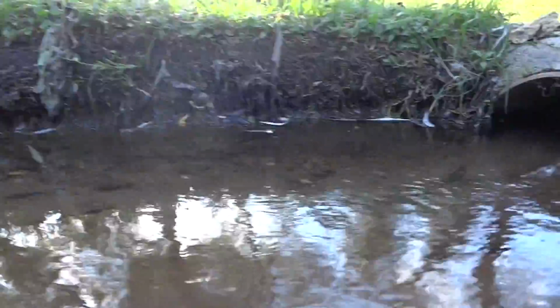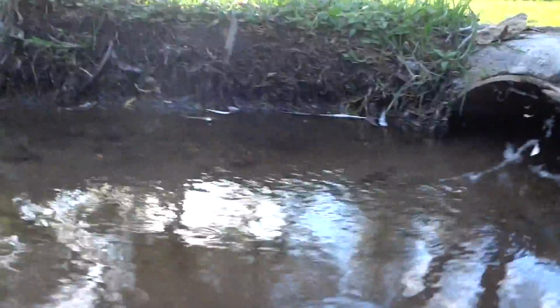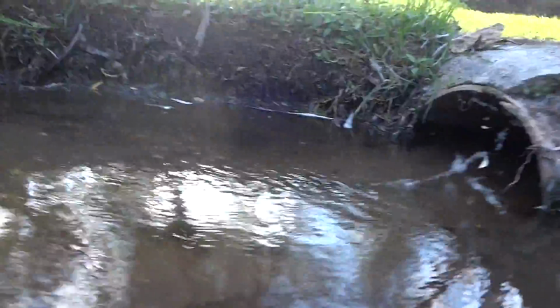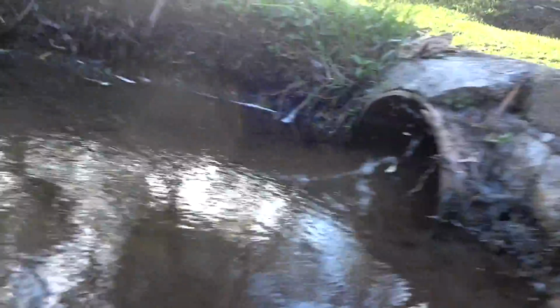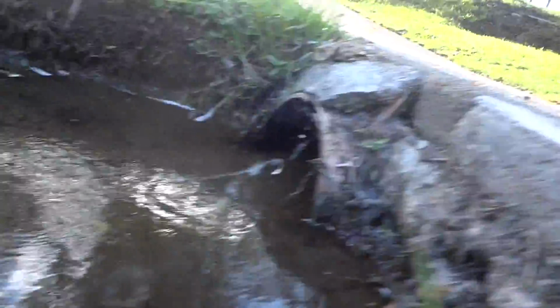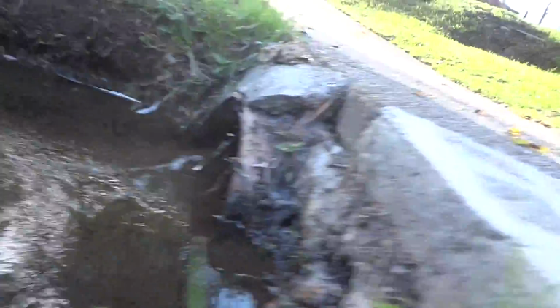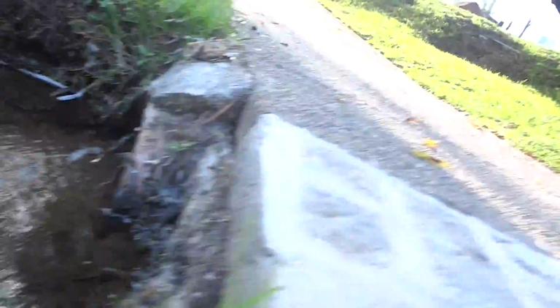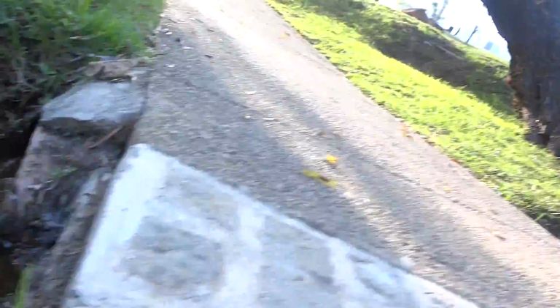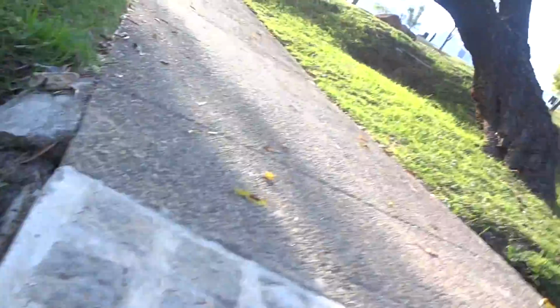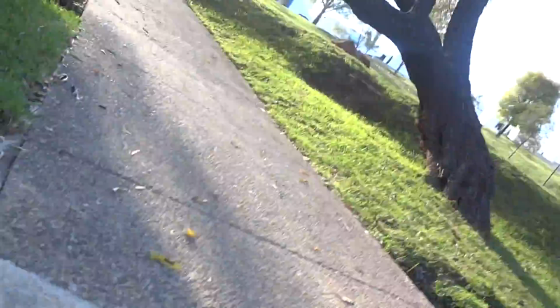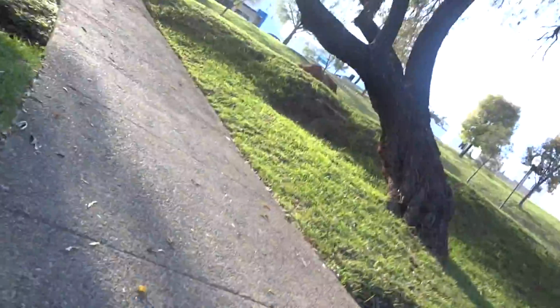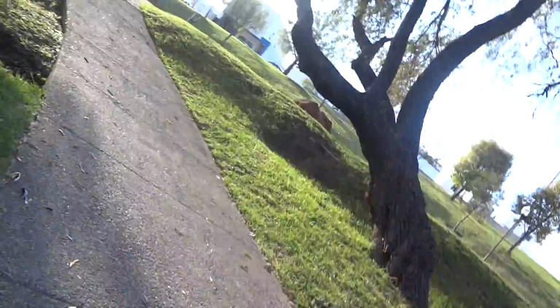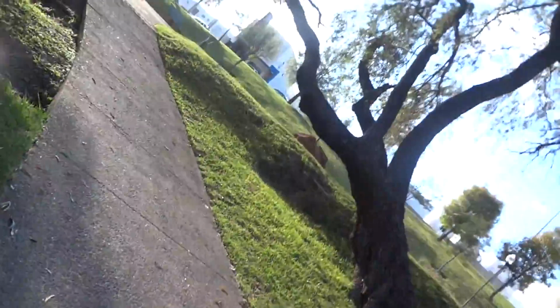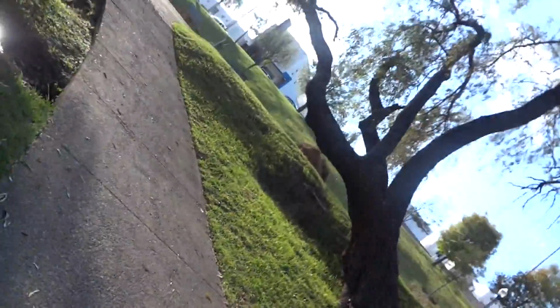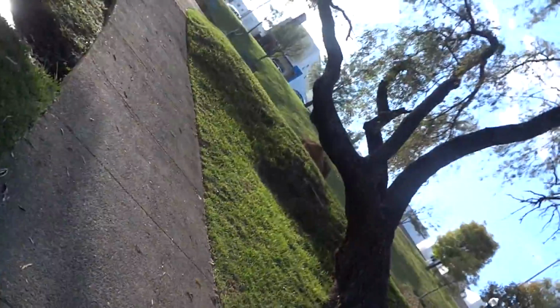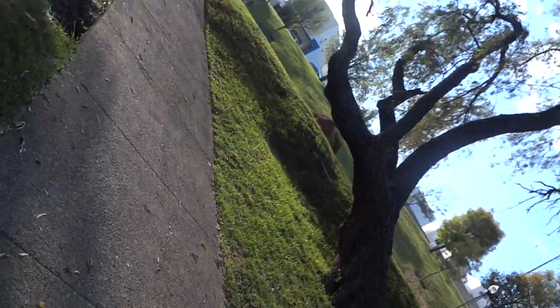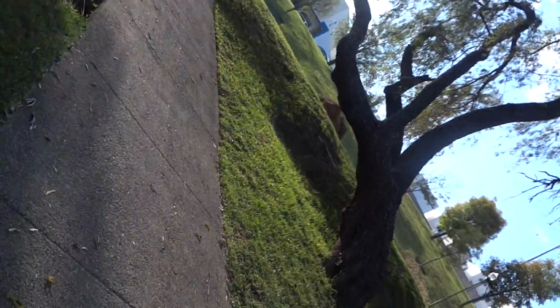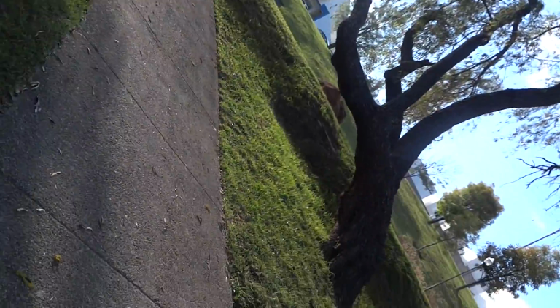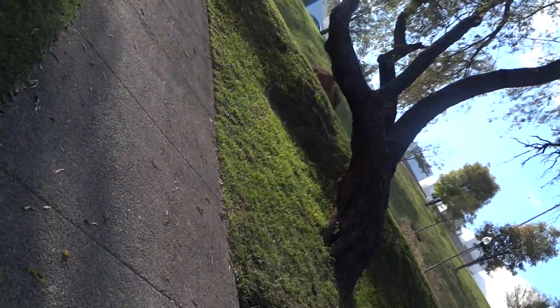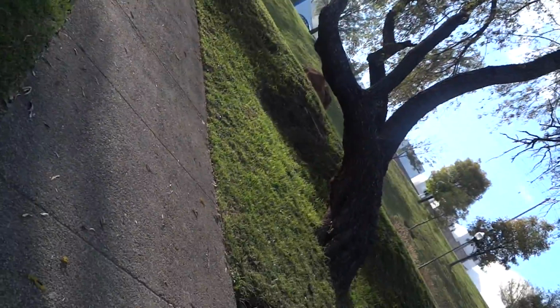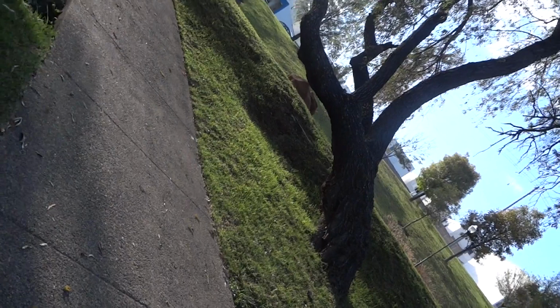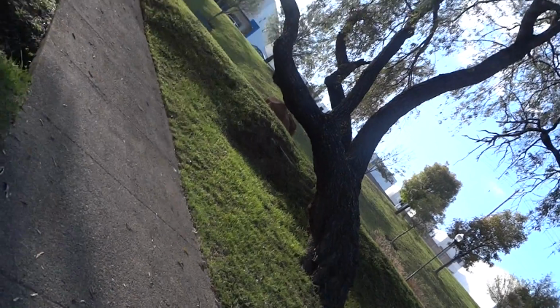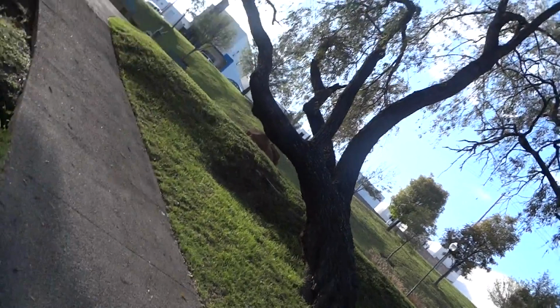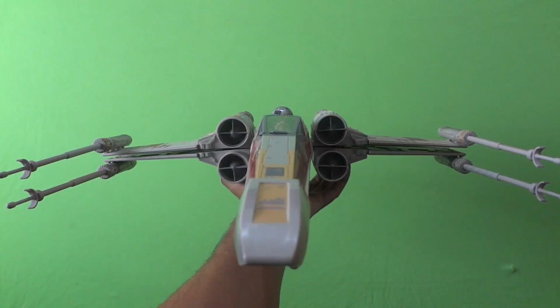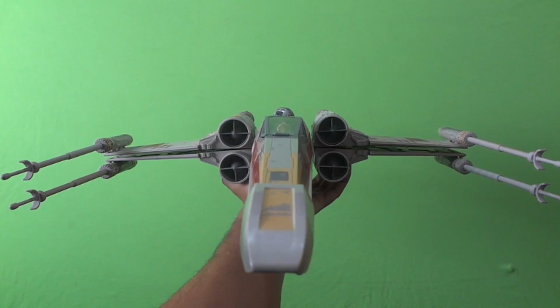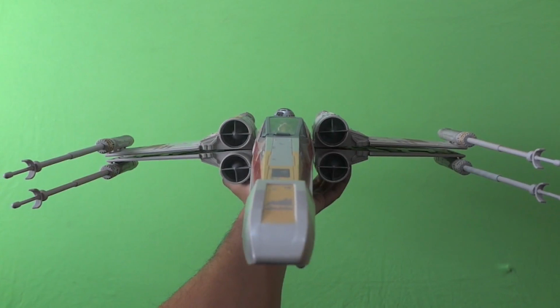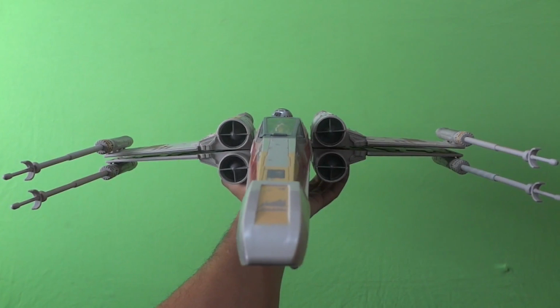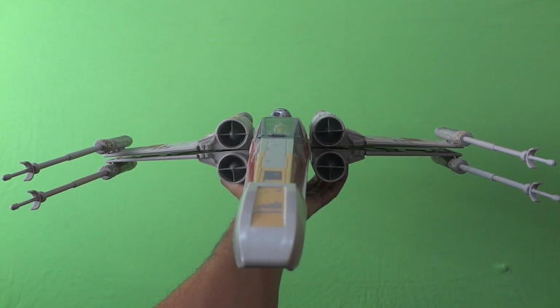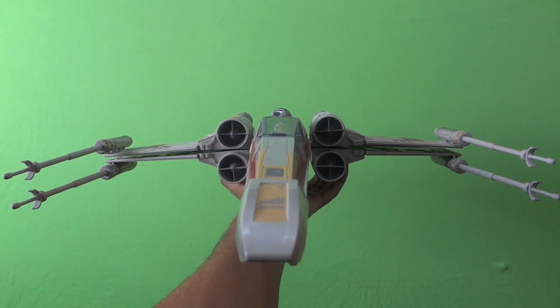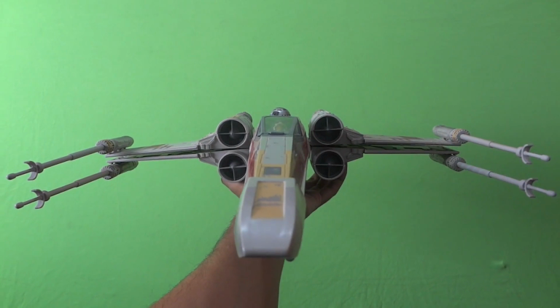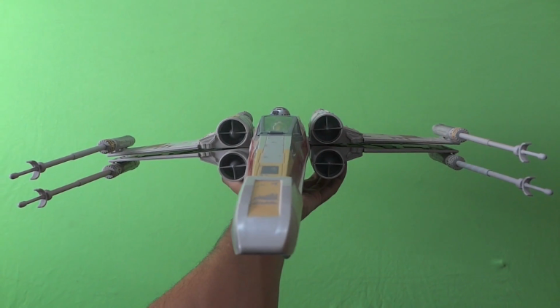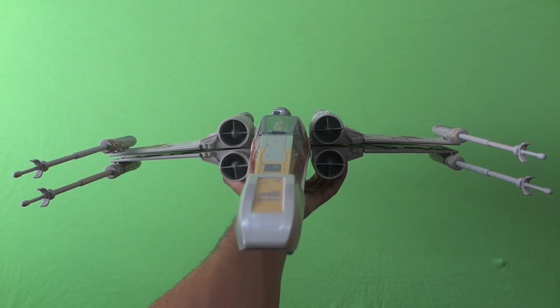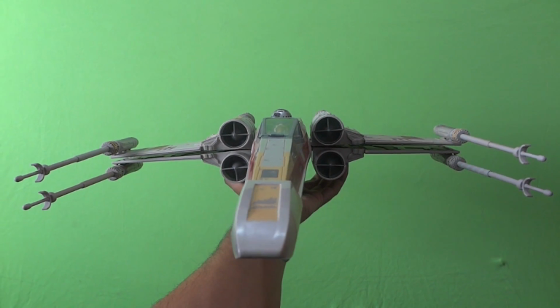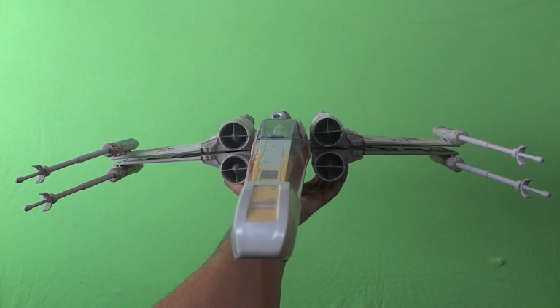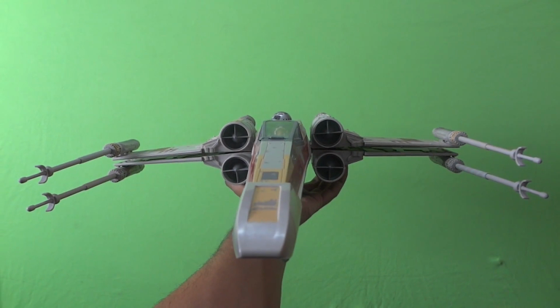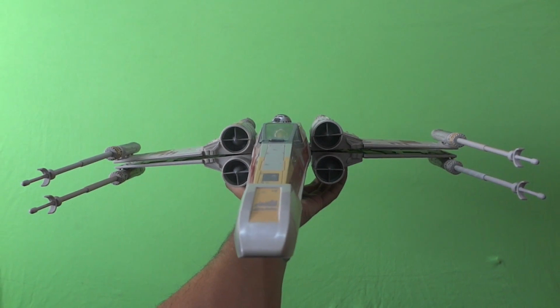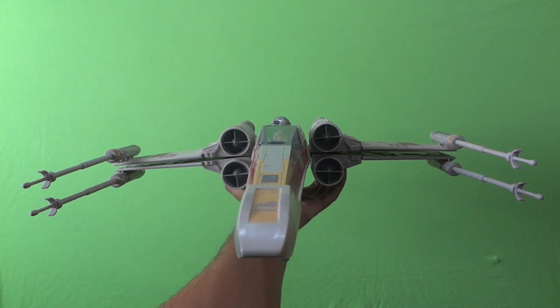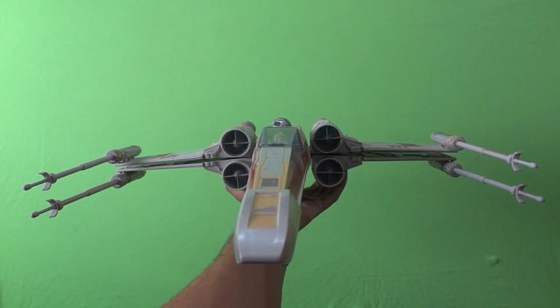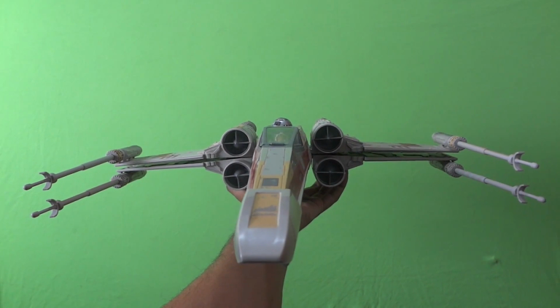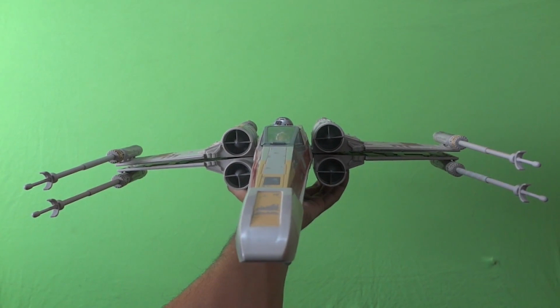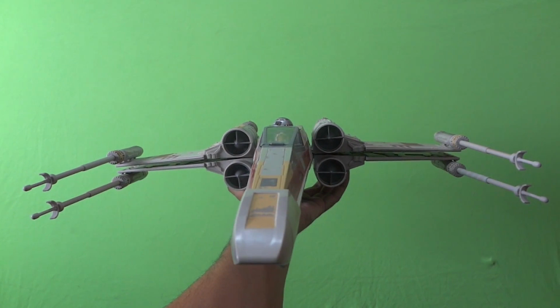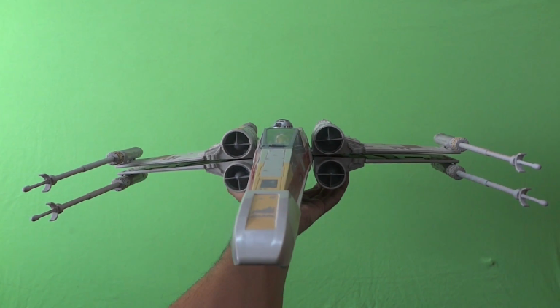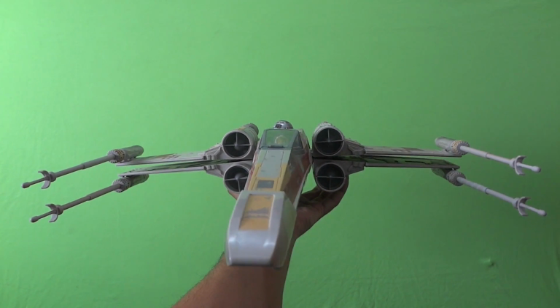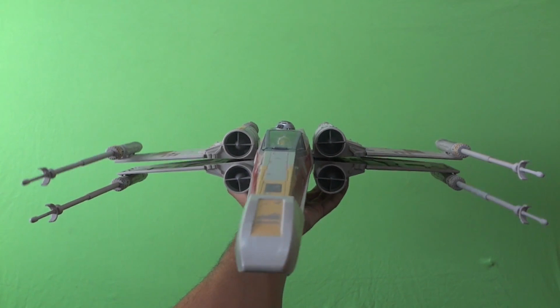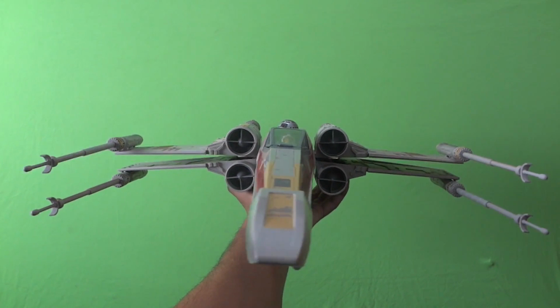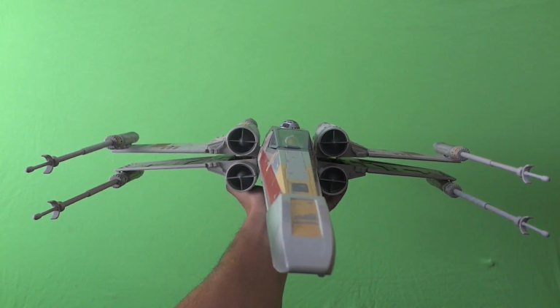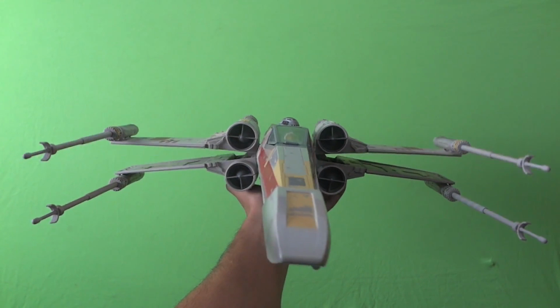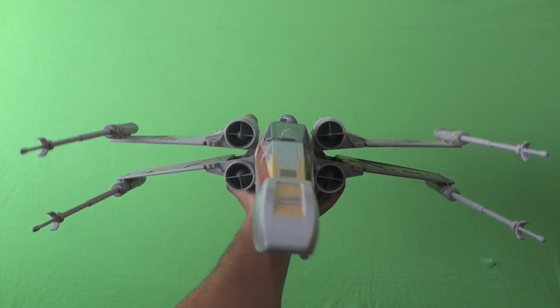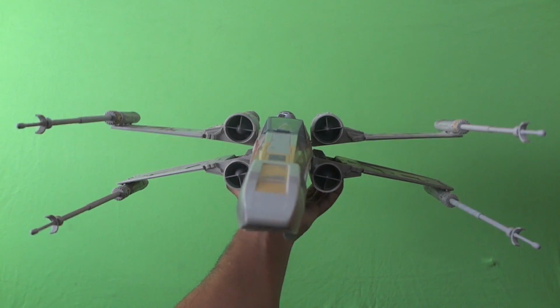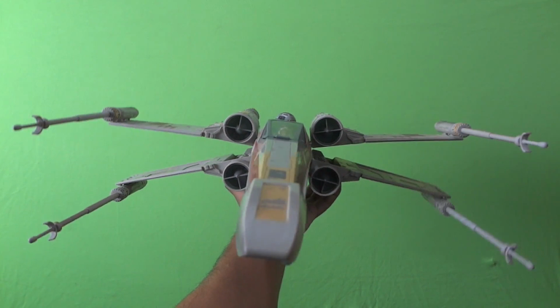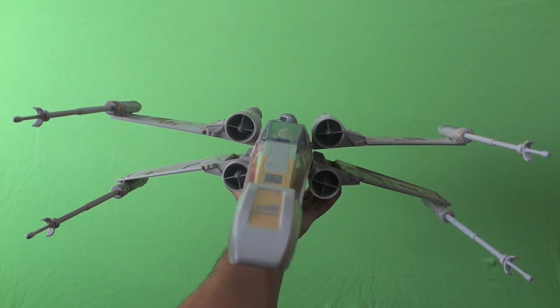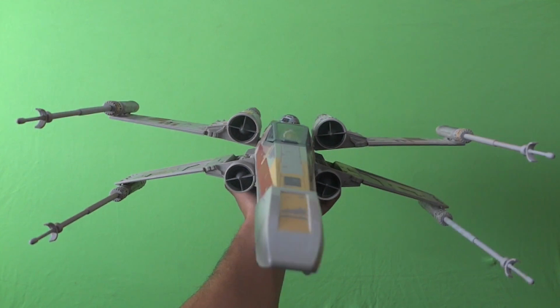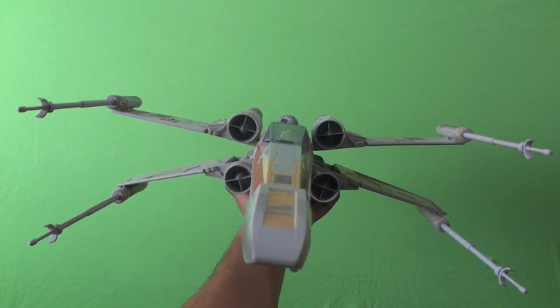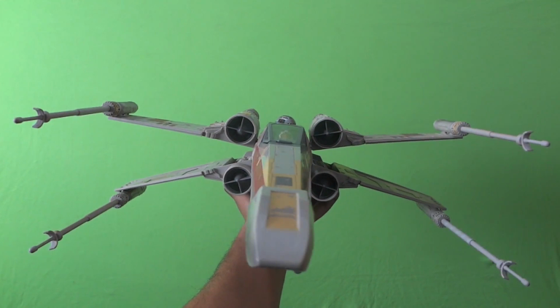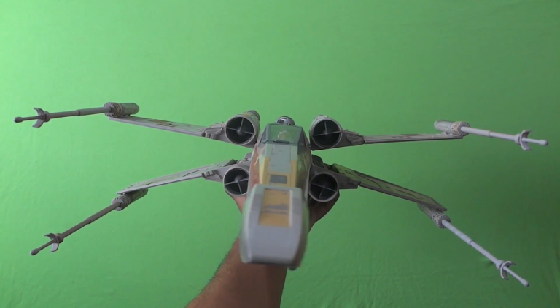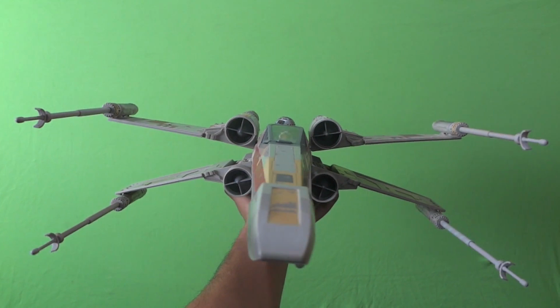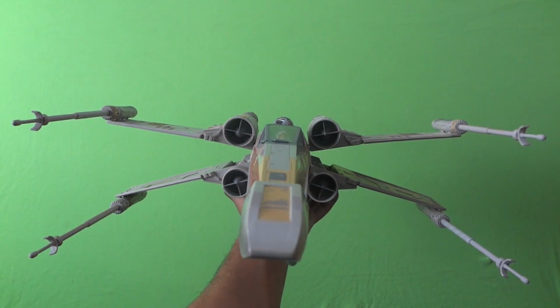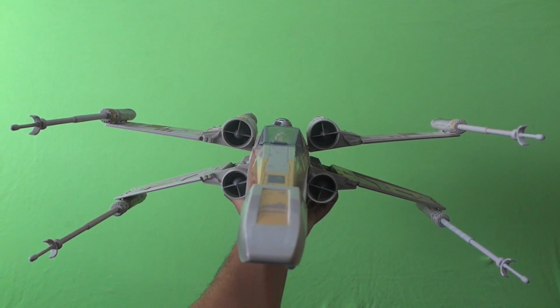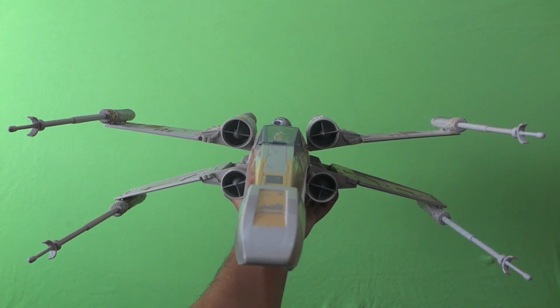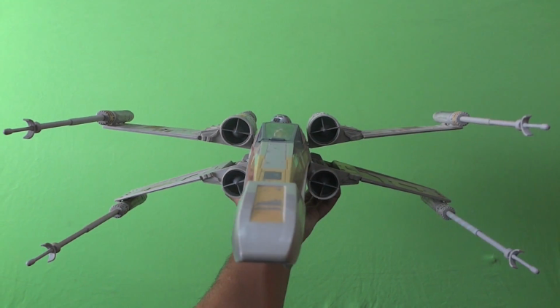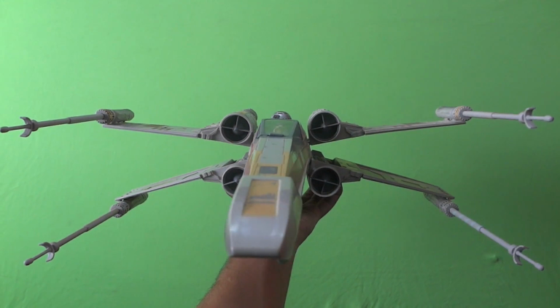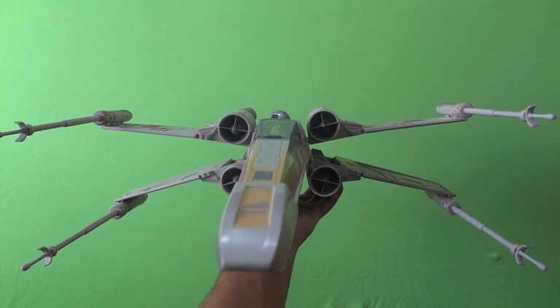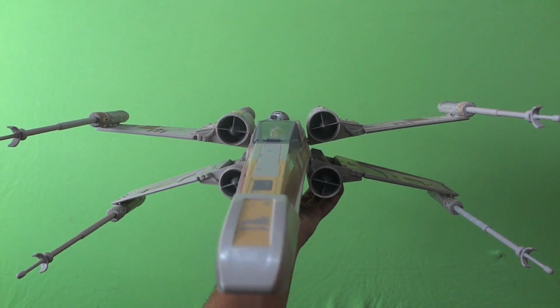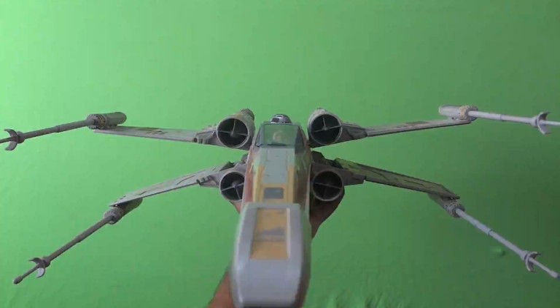Then I add some glowing effects for the engines and maybe some explosions. But after all that, the result is pretty good, and you get something like this.